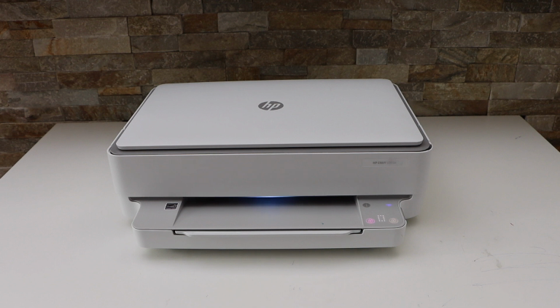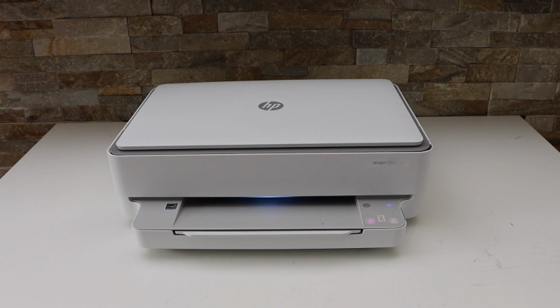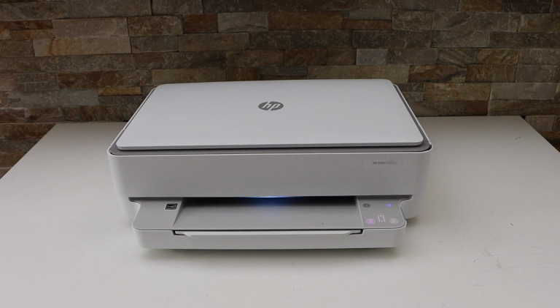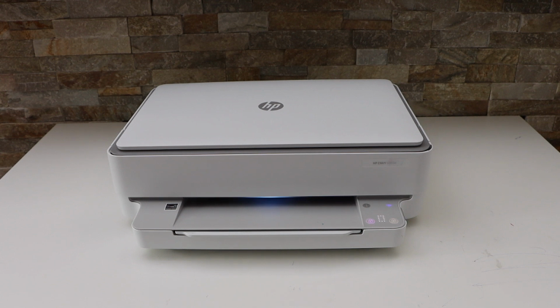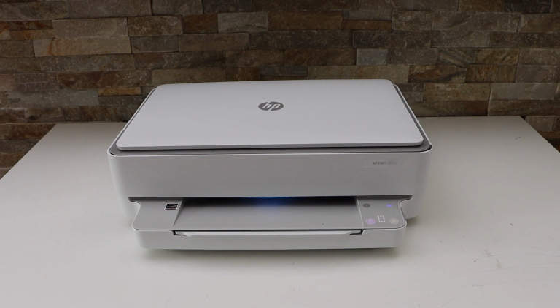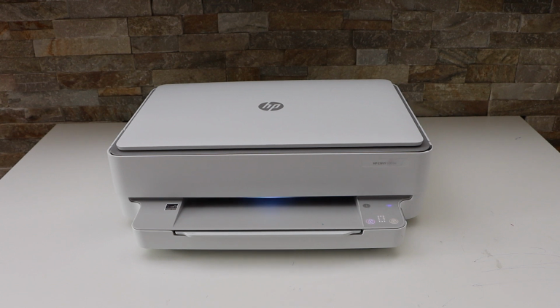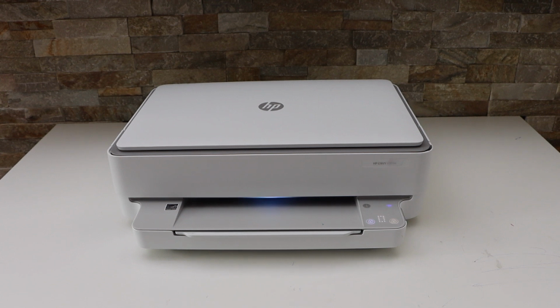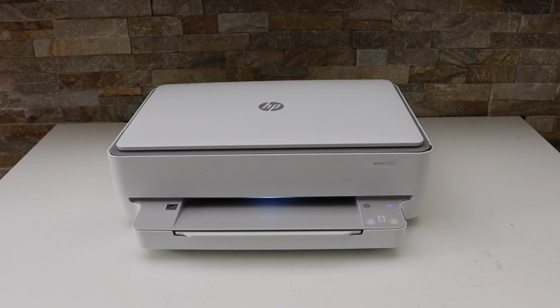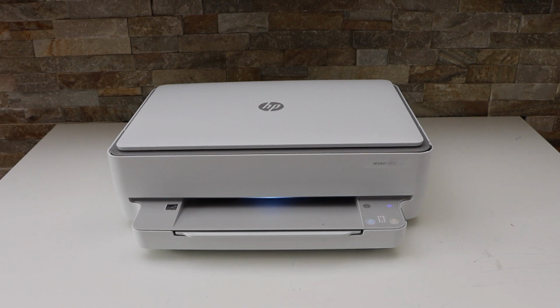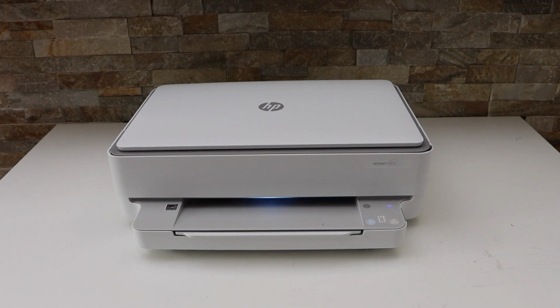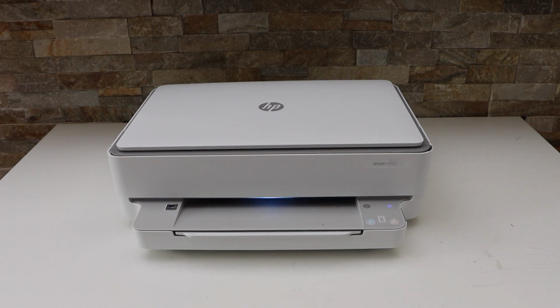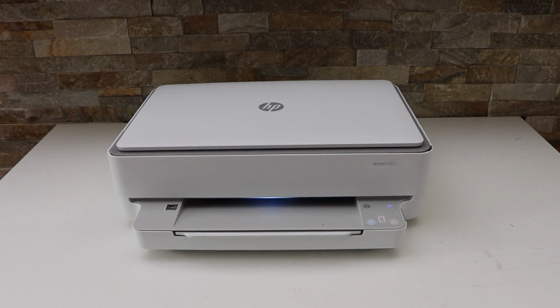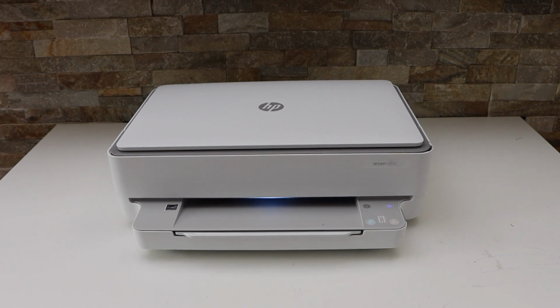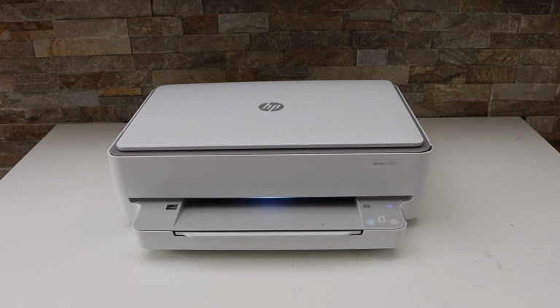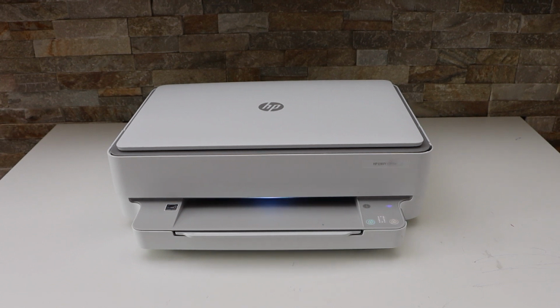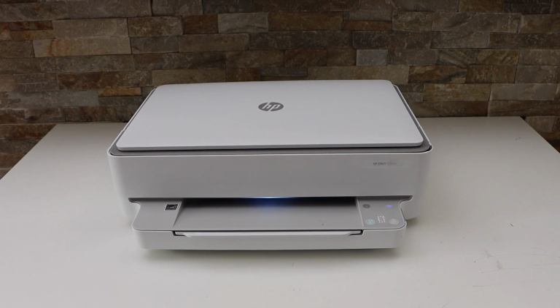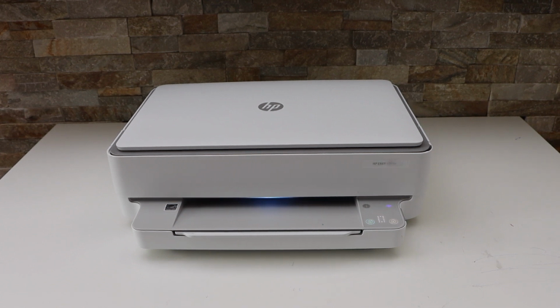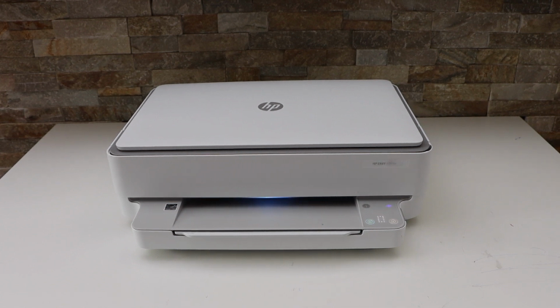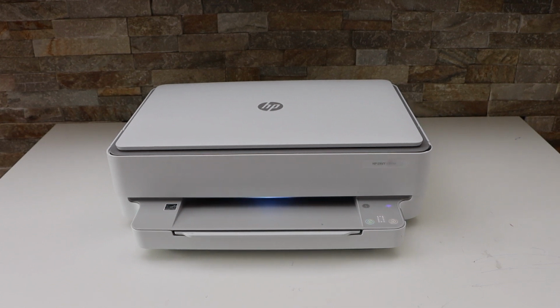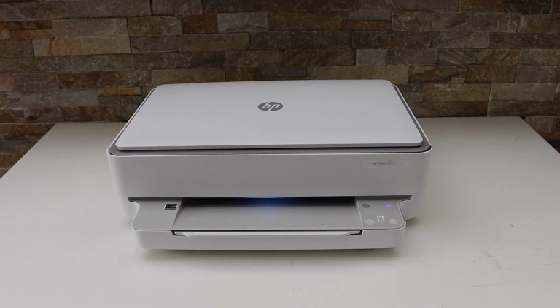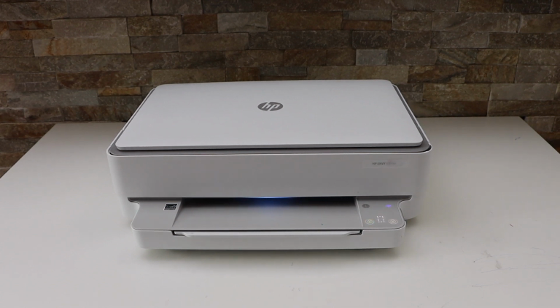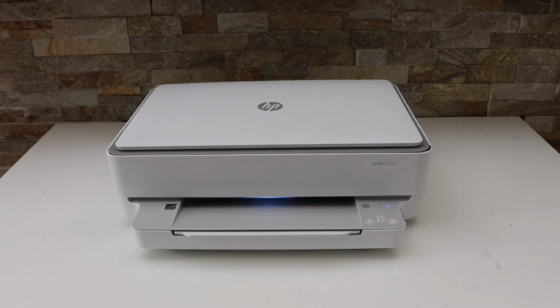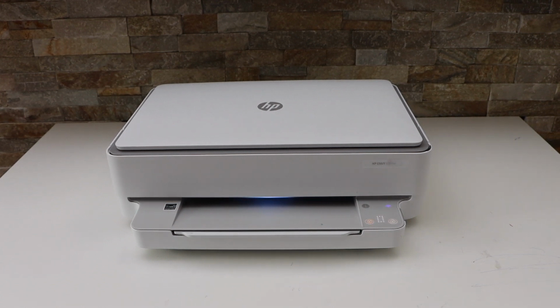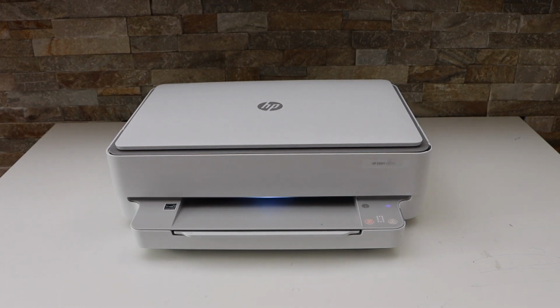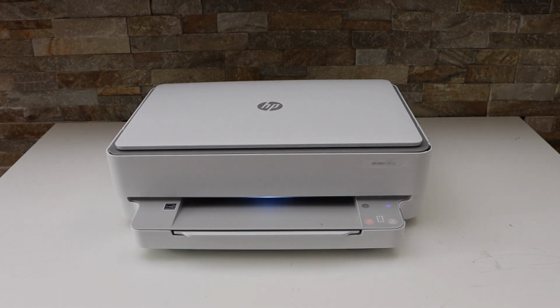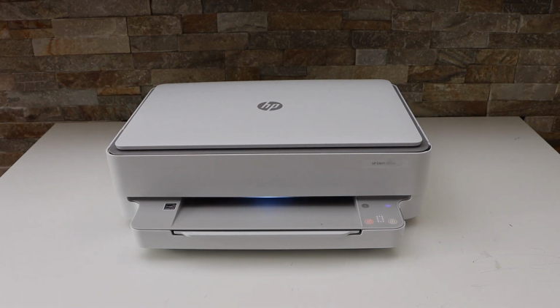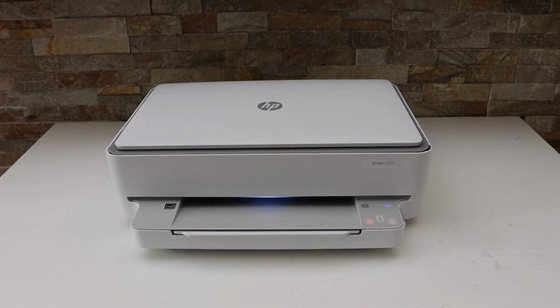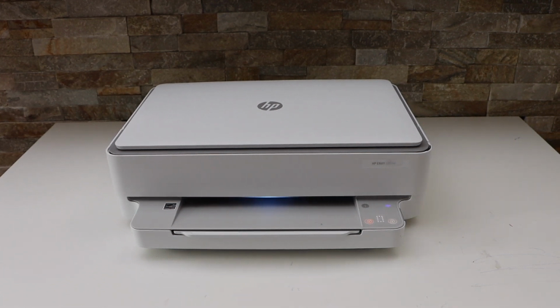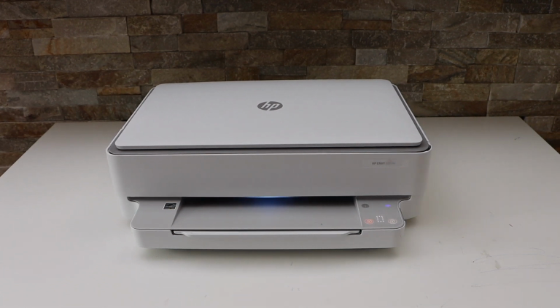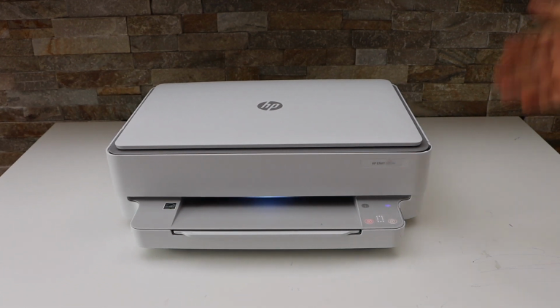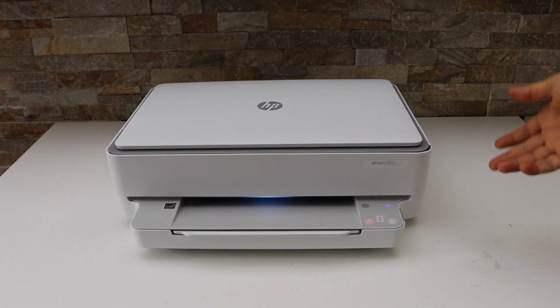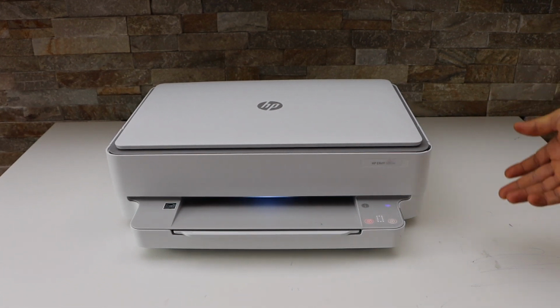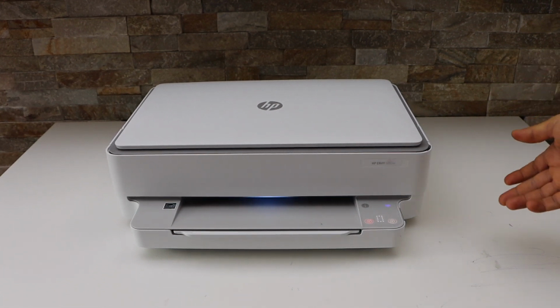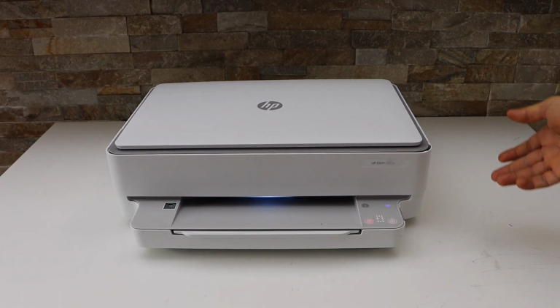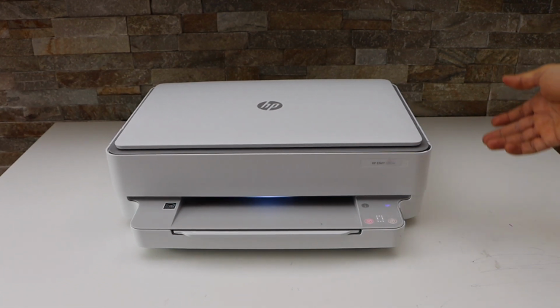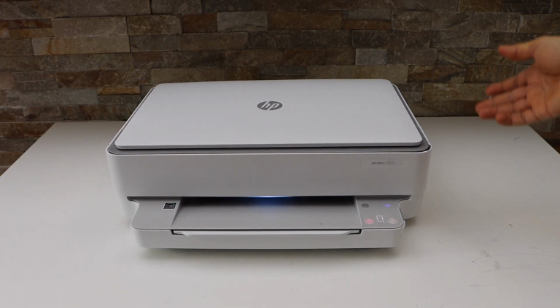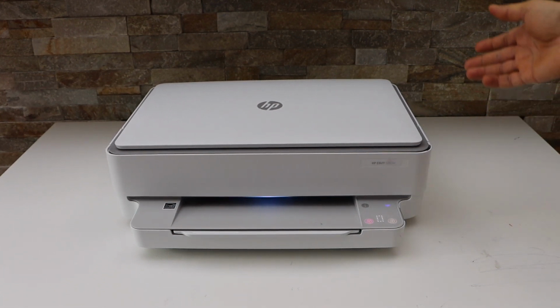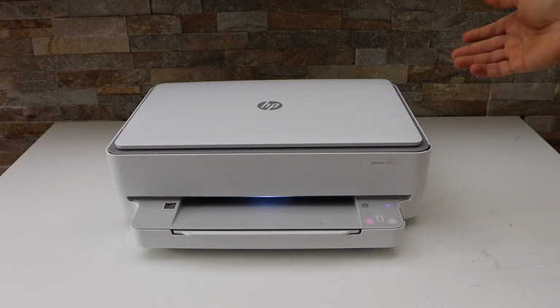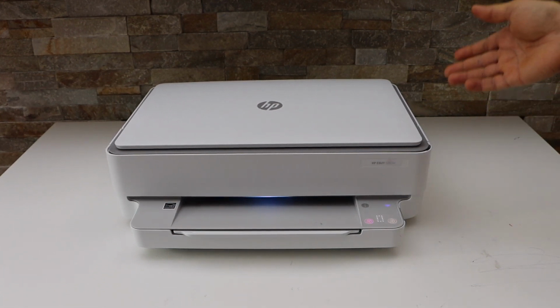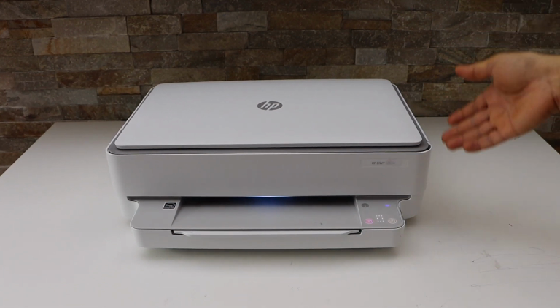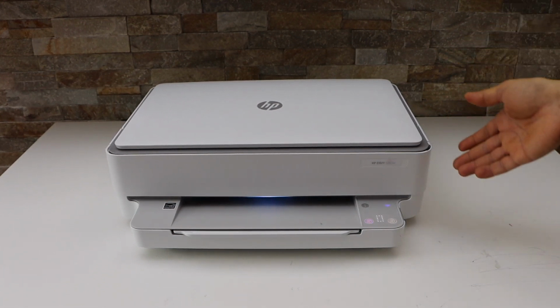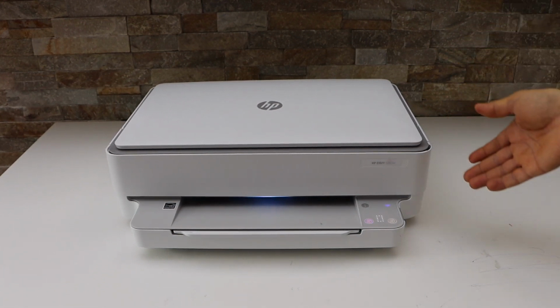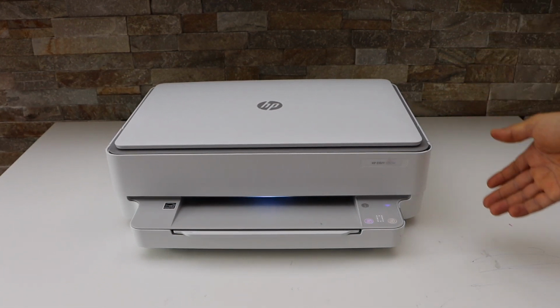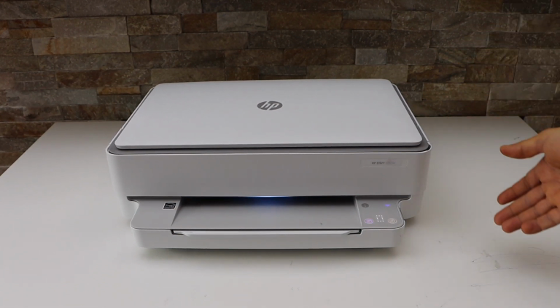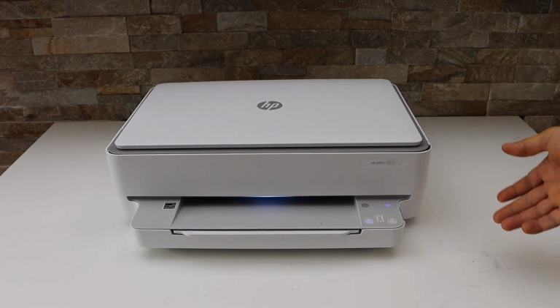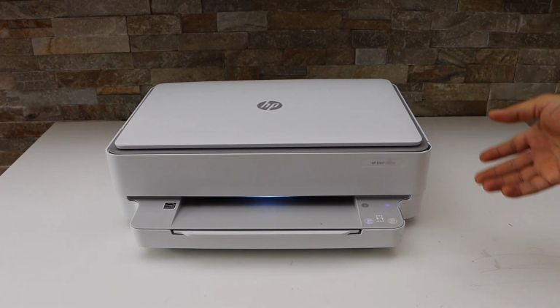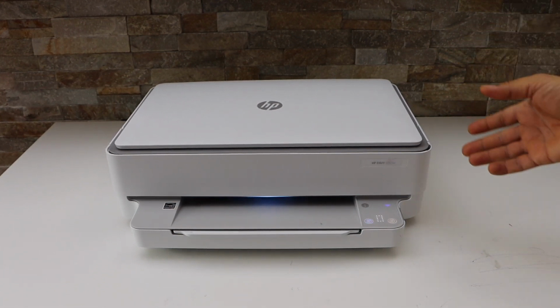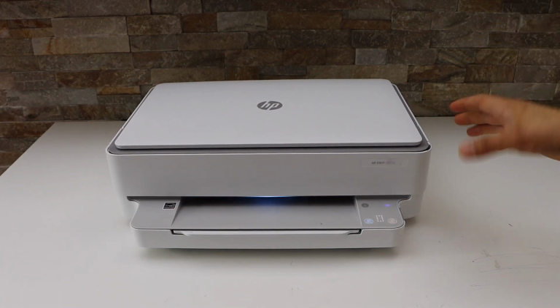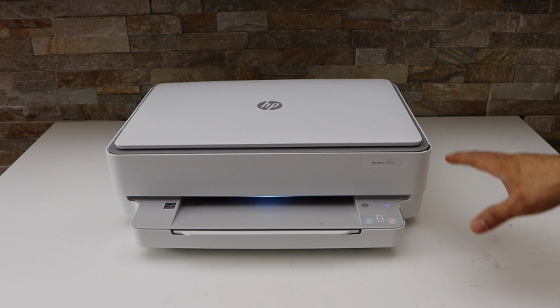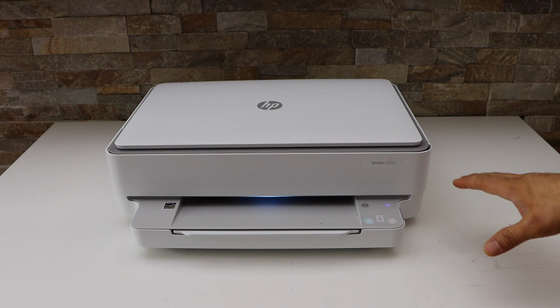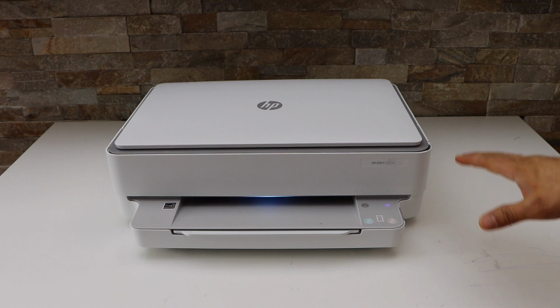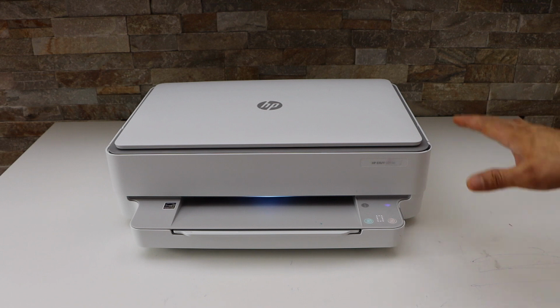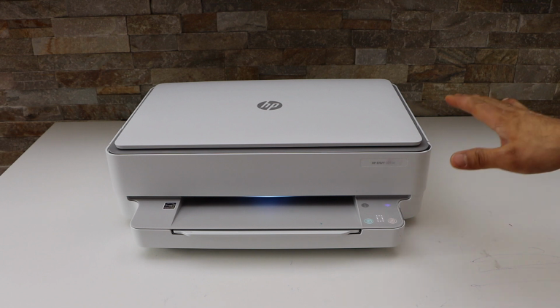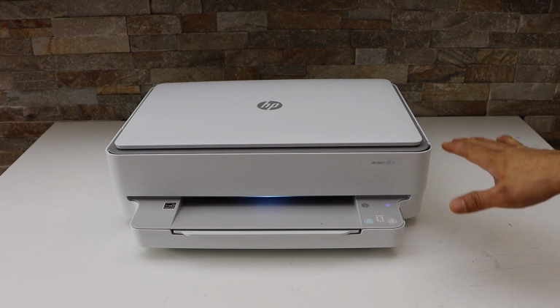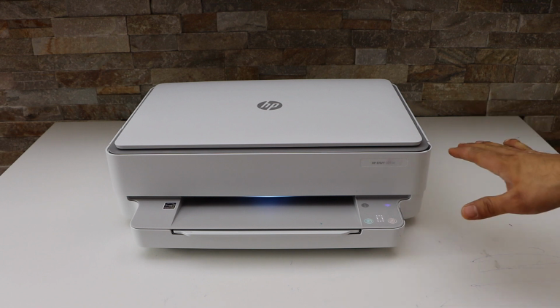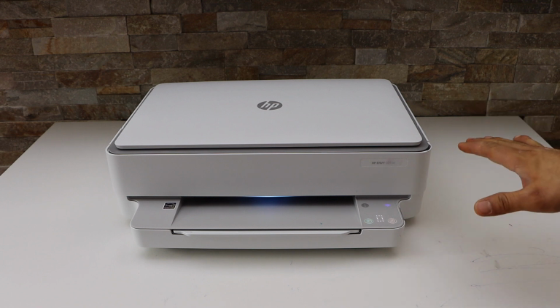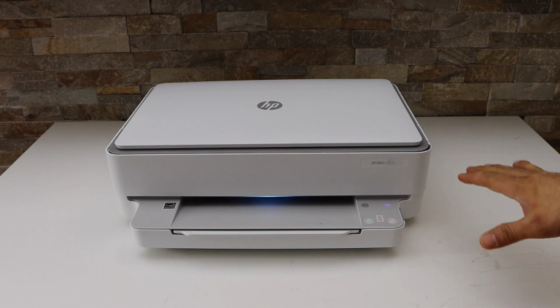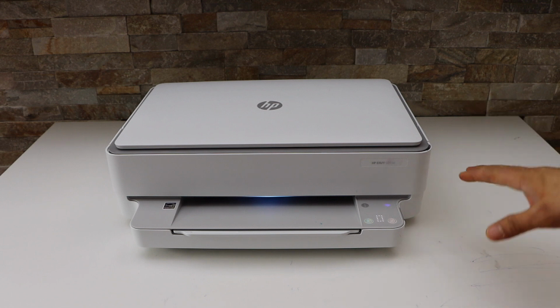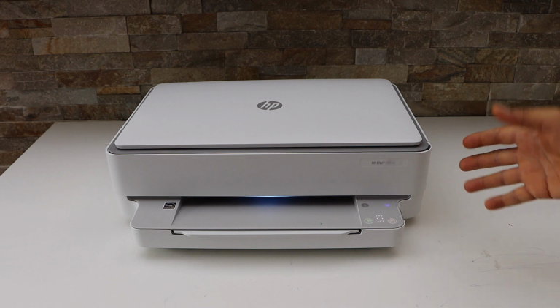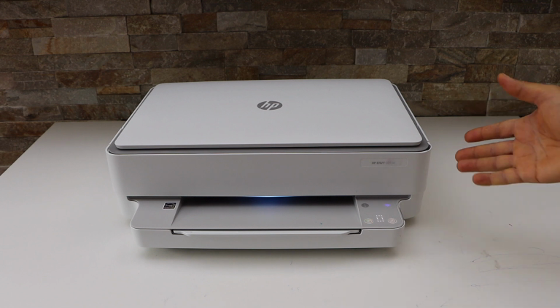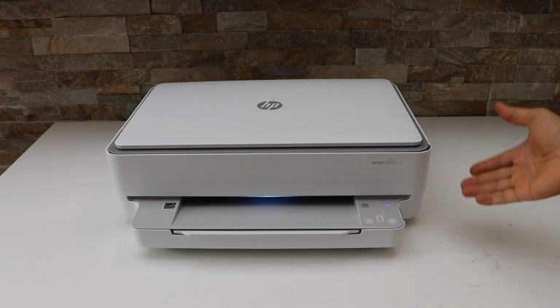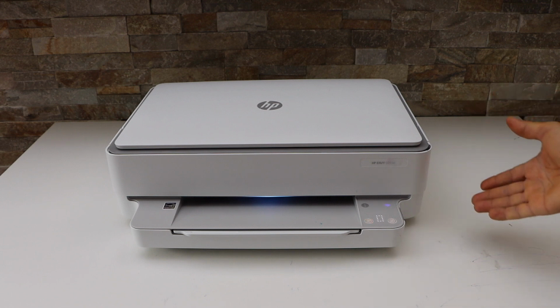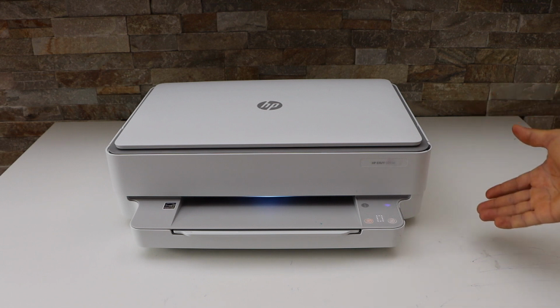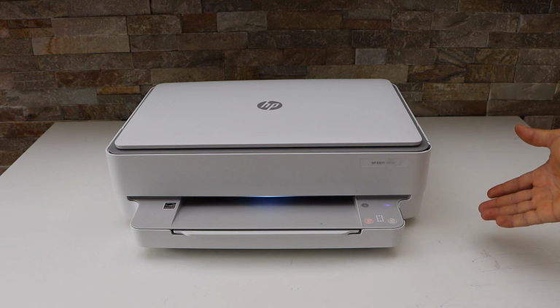In this video I'm going to show you how to do the wireless printing with your HP Envy 6030e printer.